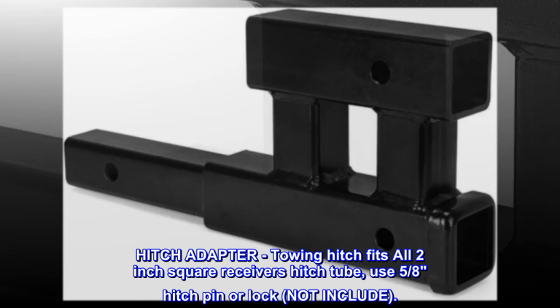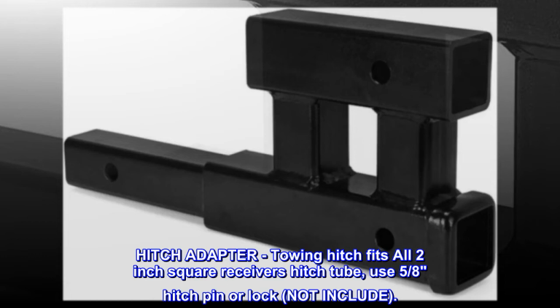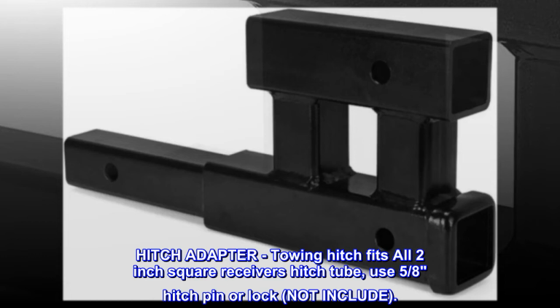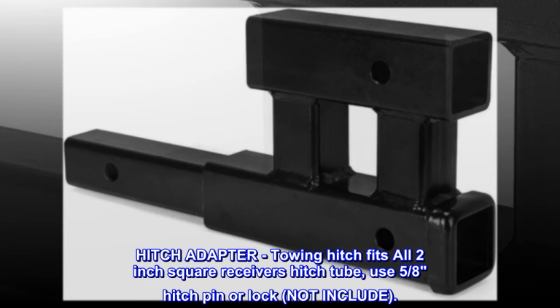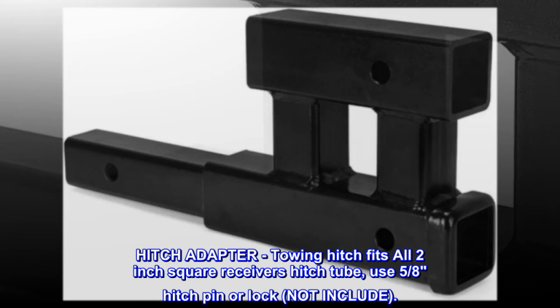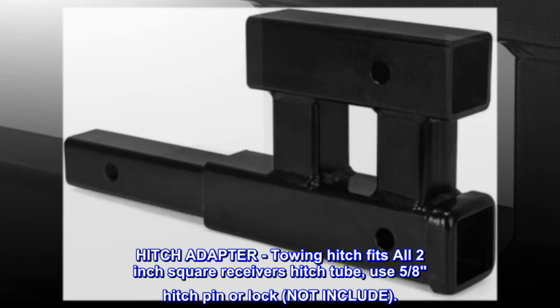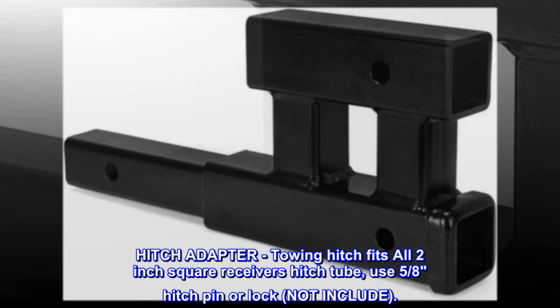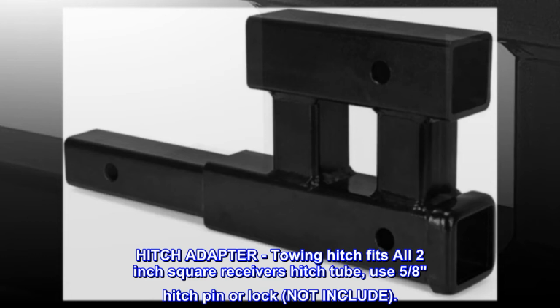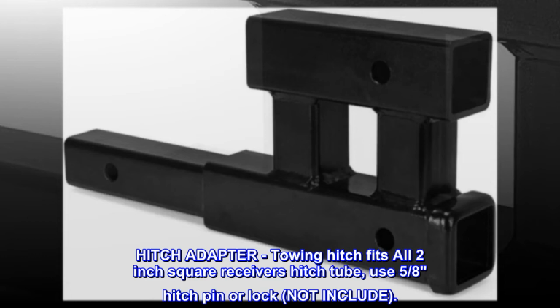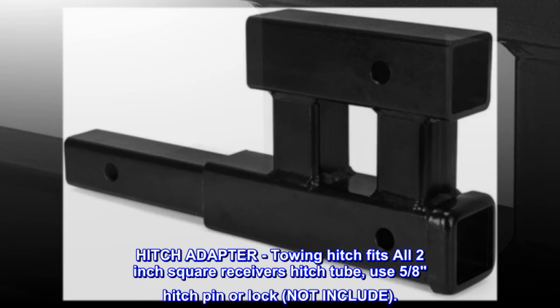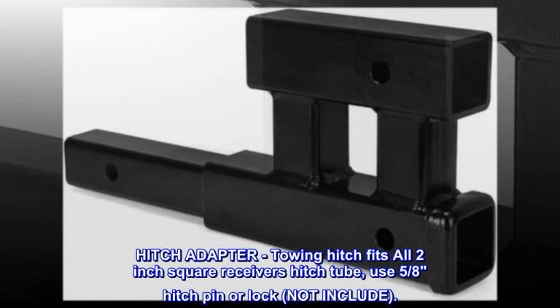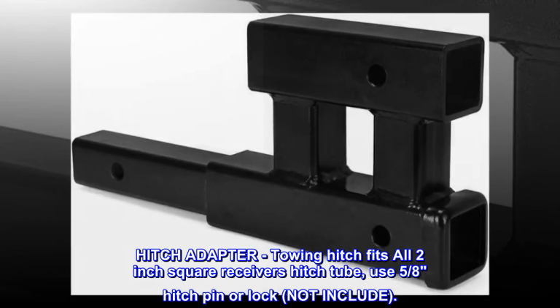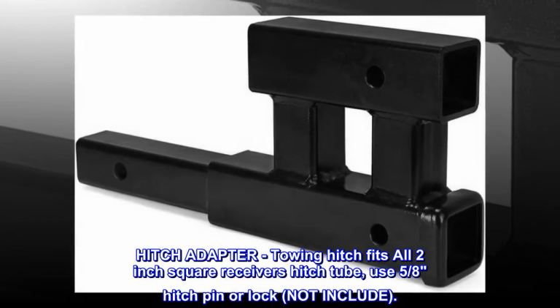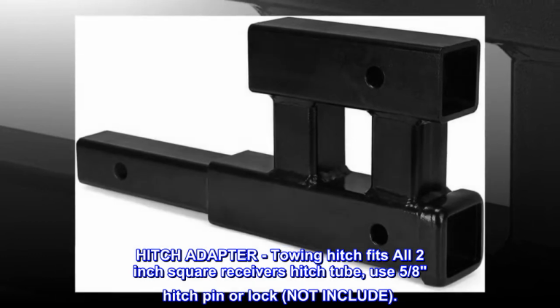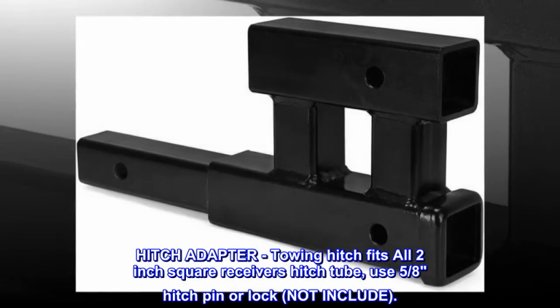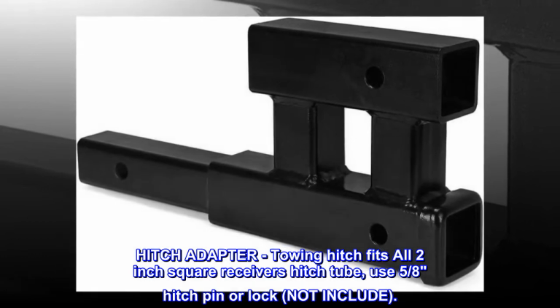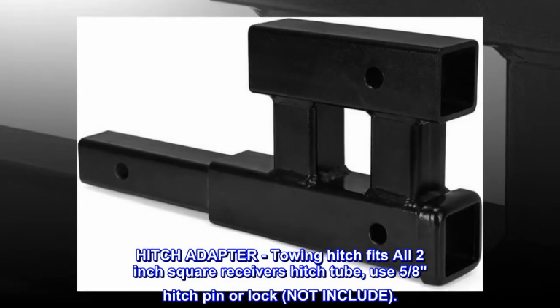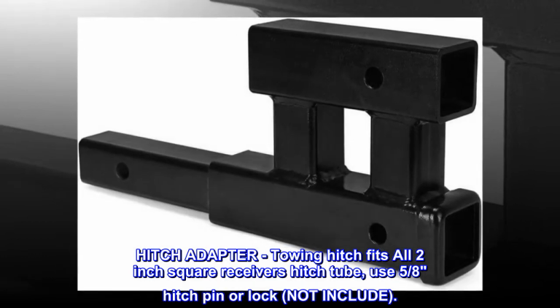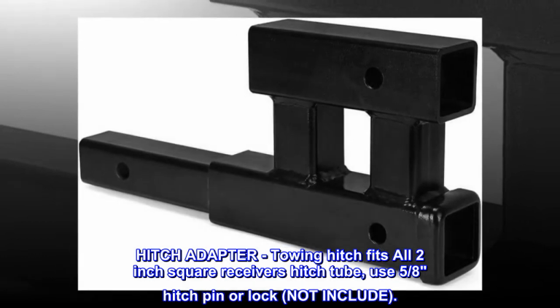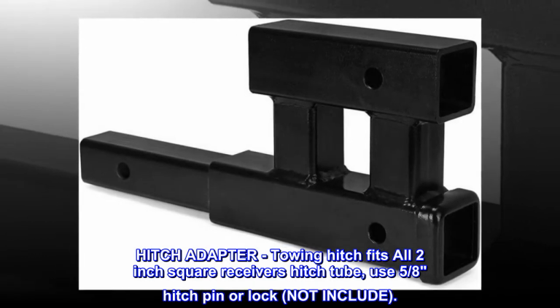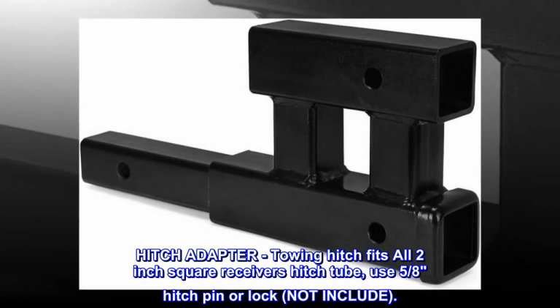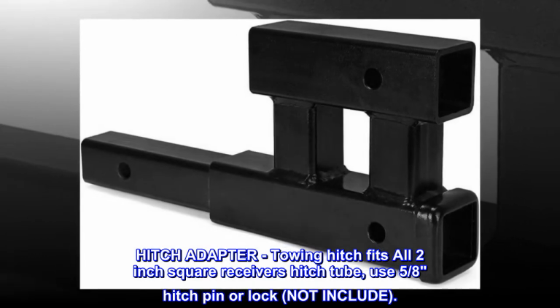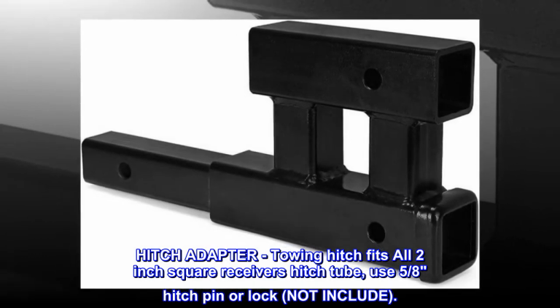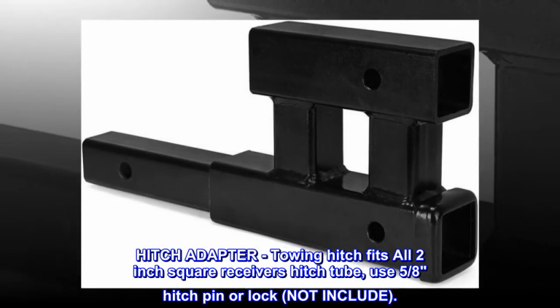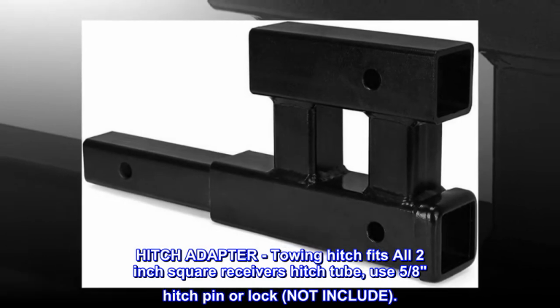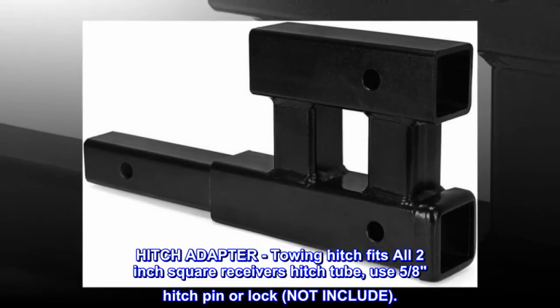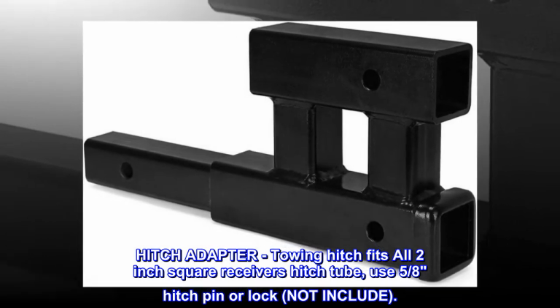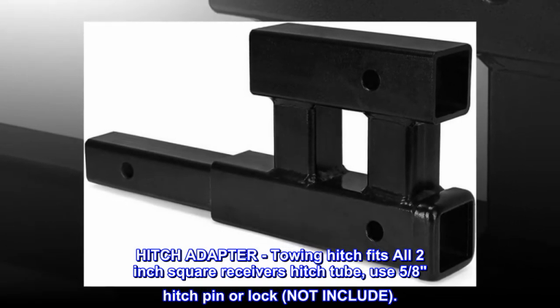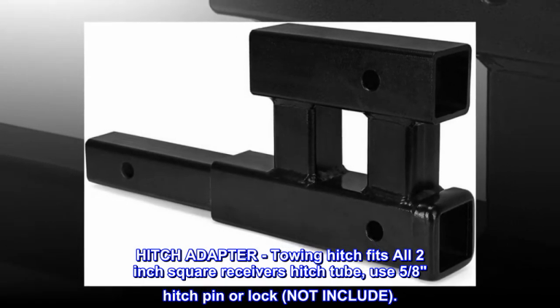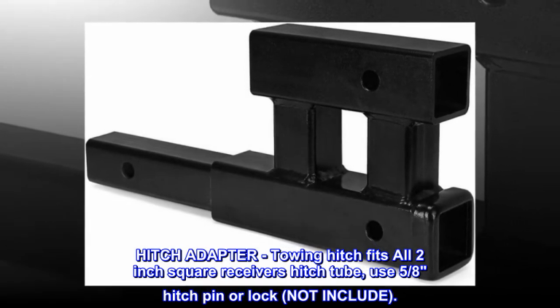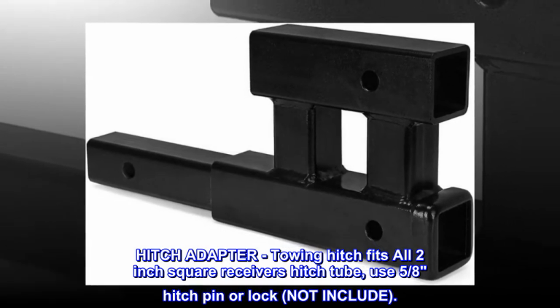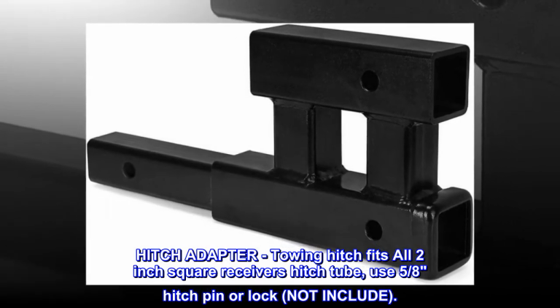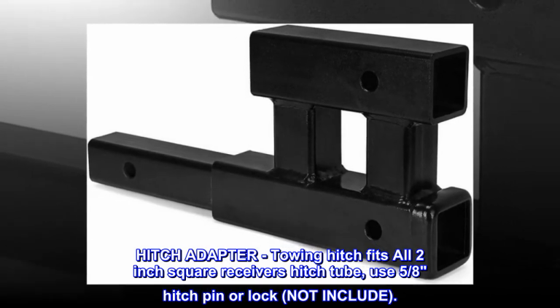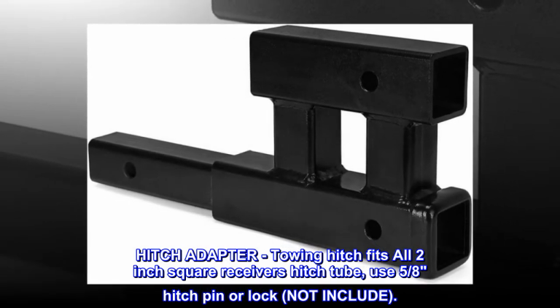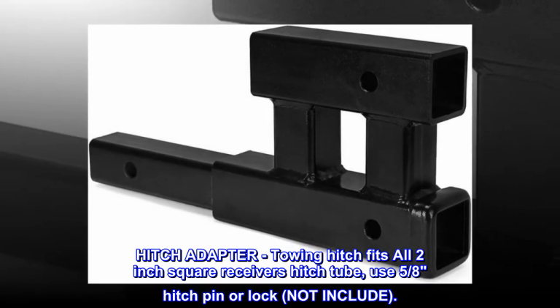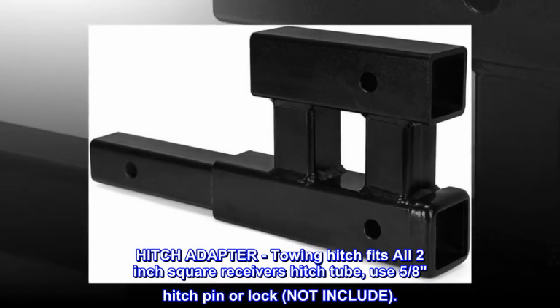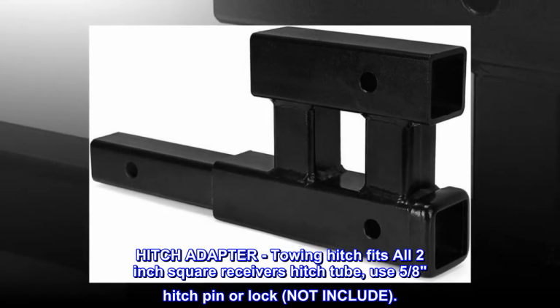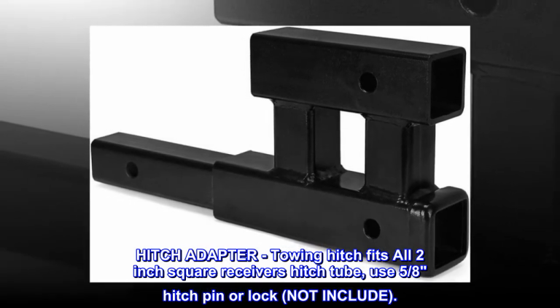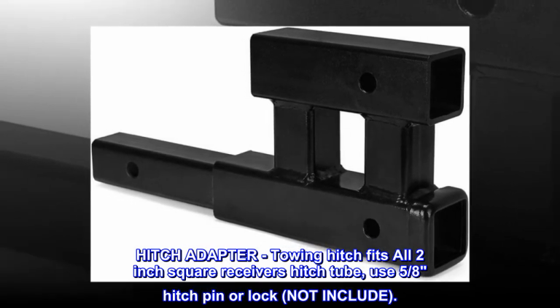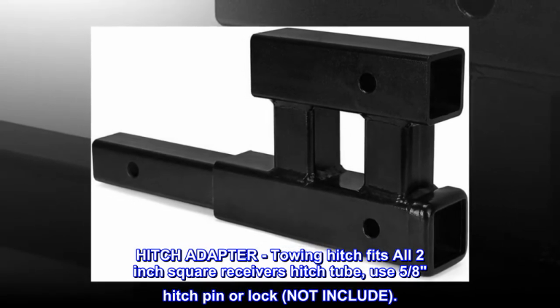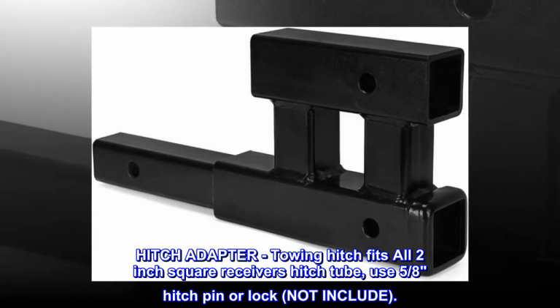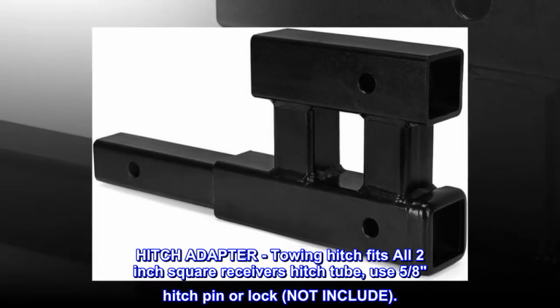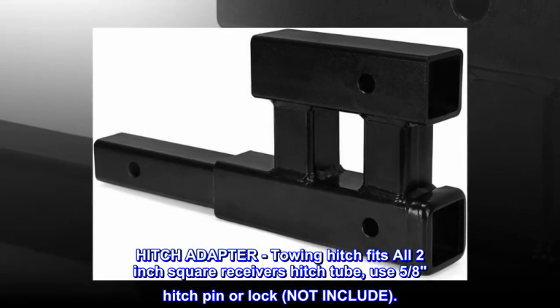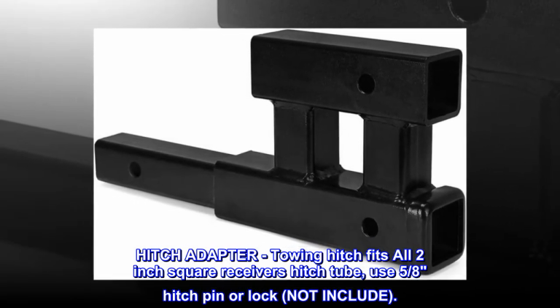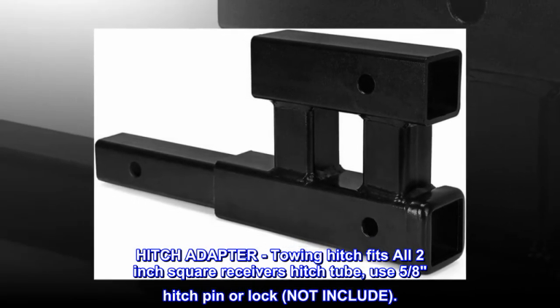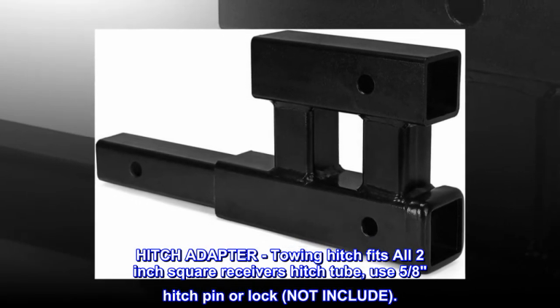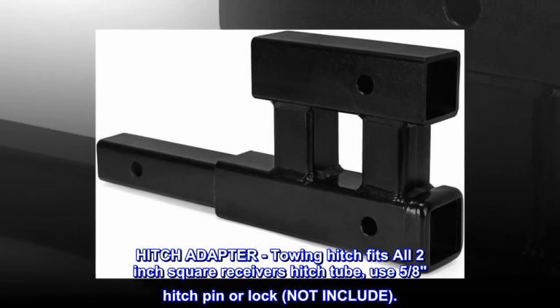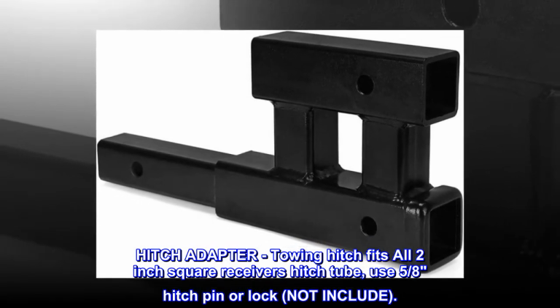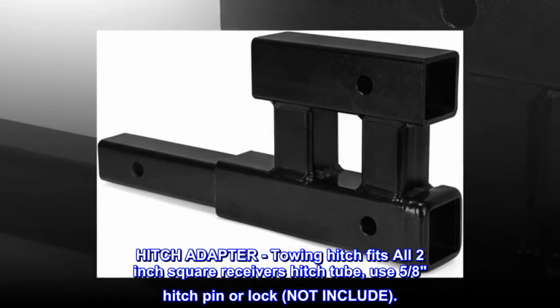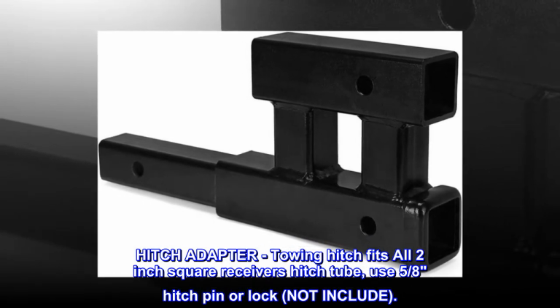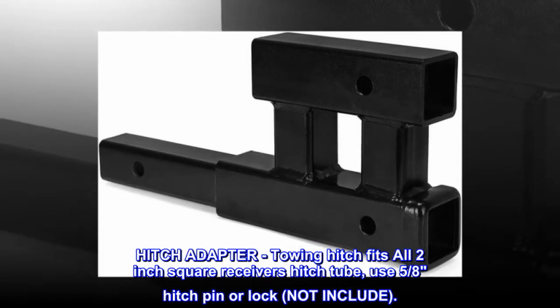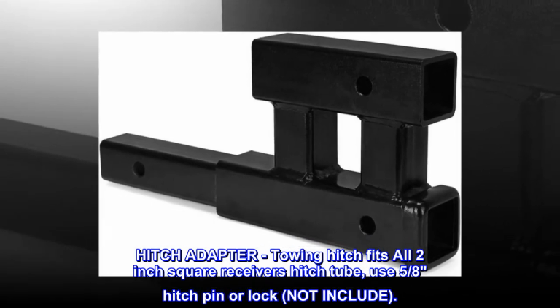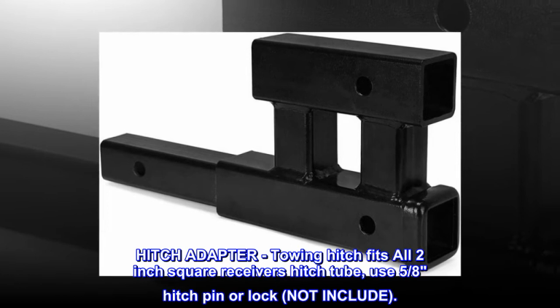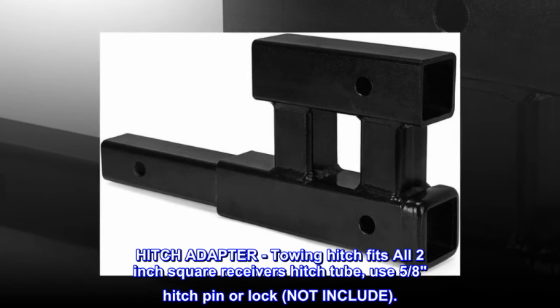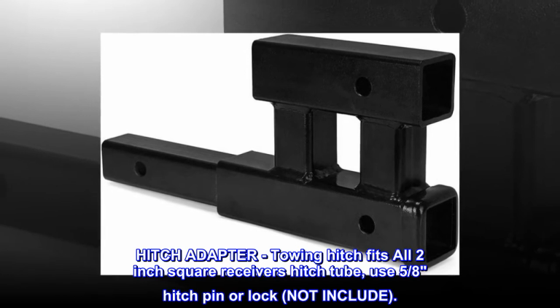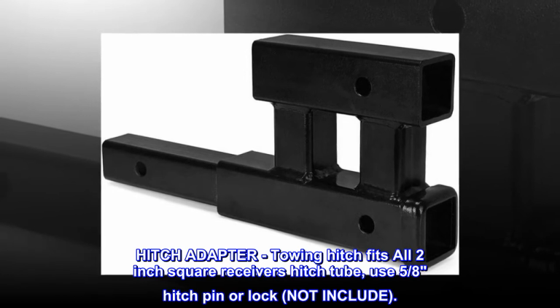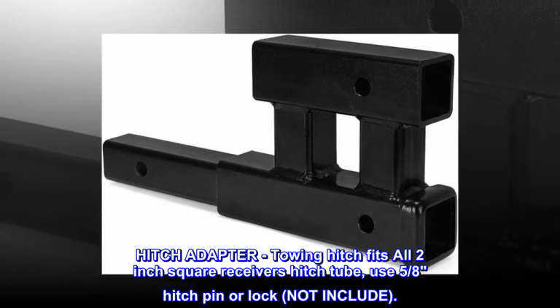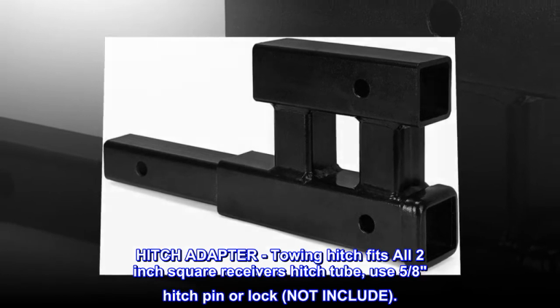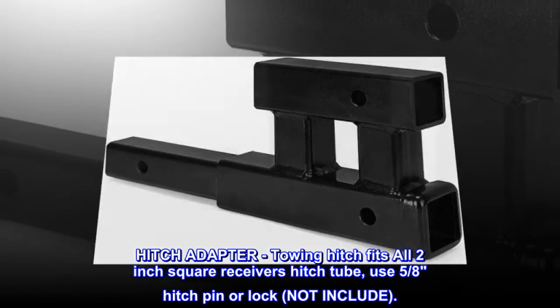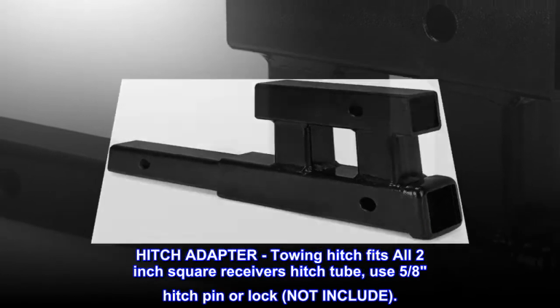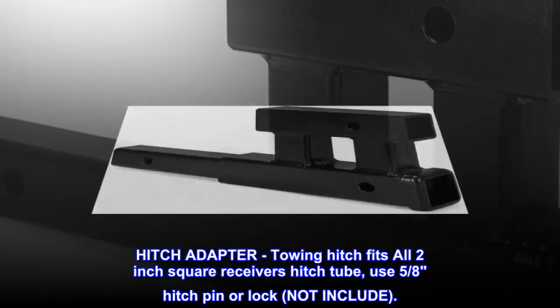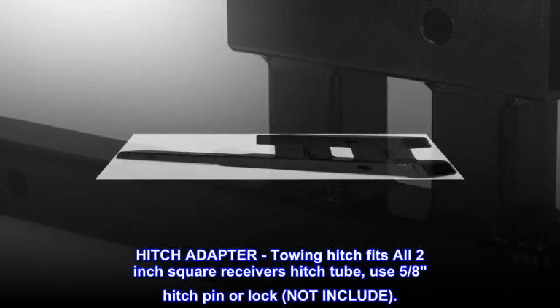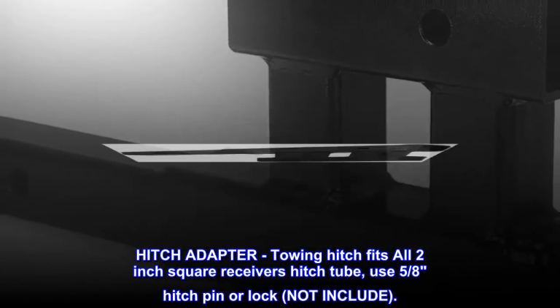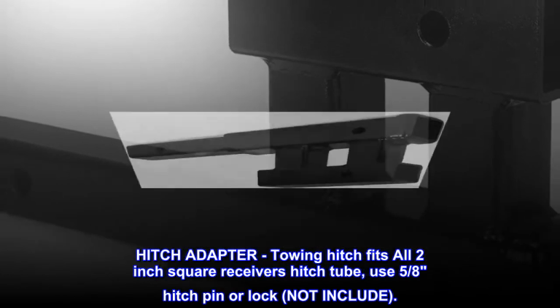Hitch adapter. This towing hitch fits all 2-inch square receiver hitch tubes. Use a 5/8 hitch pin or lock, not included.